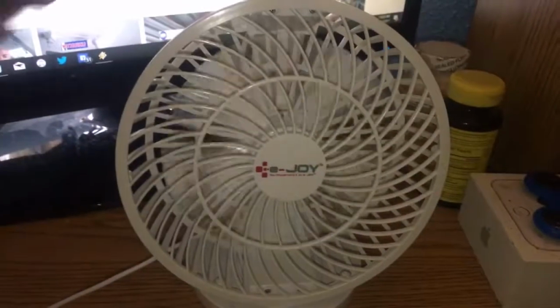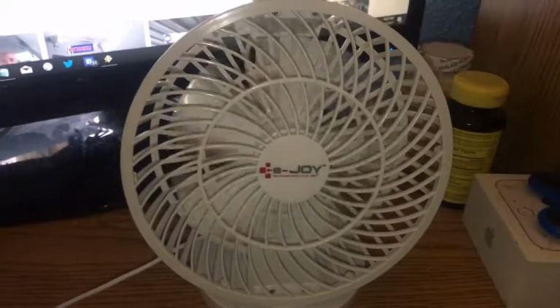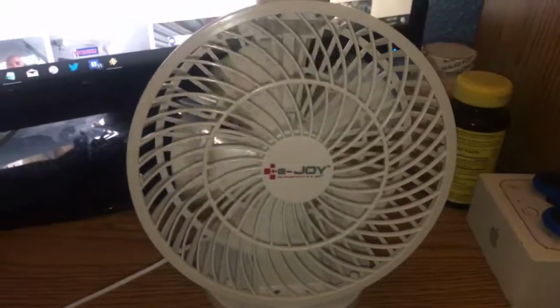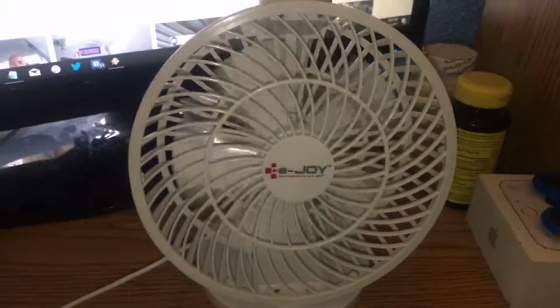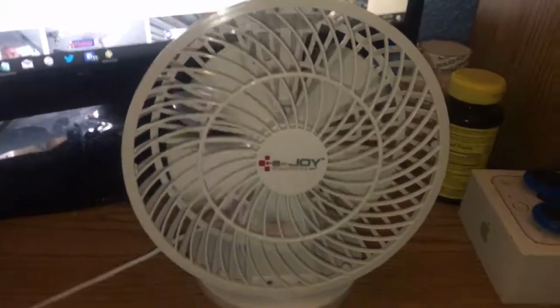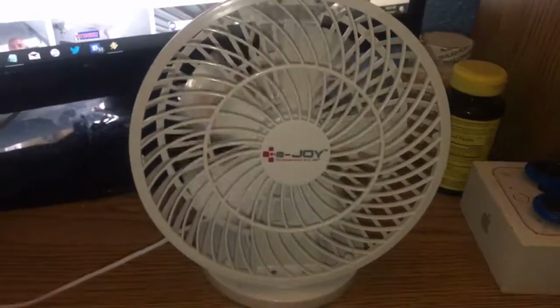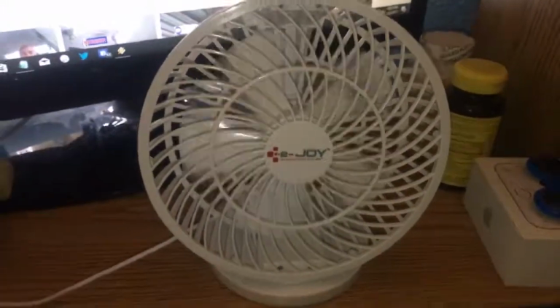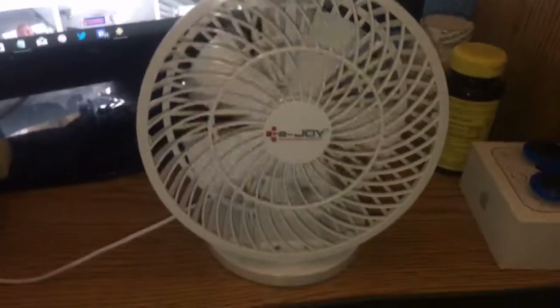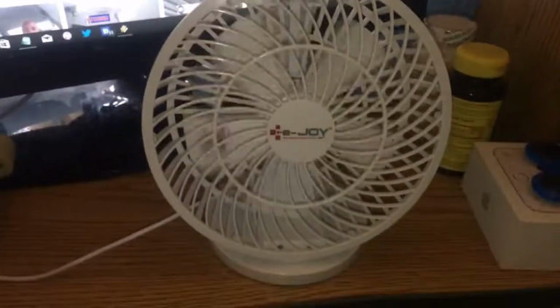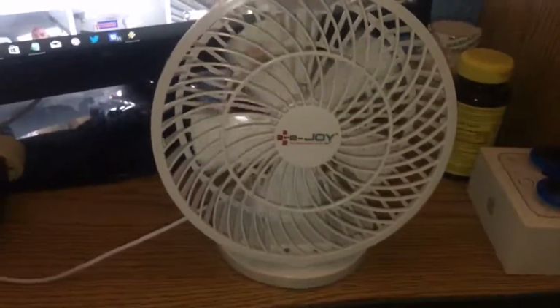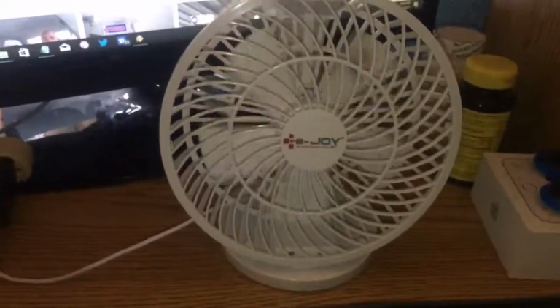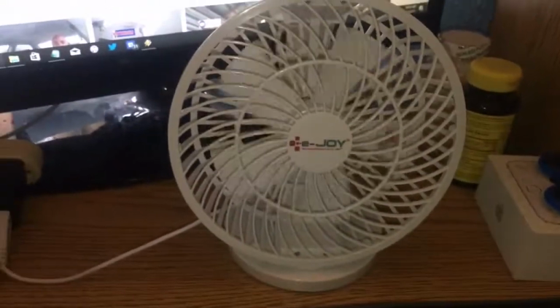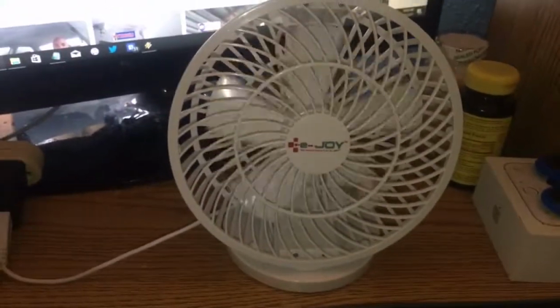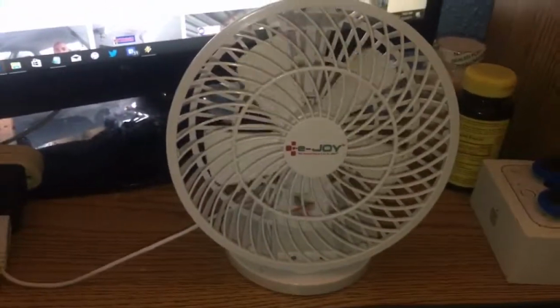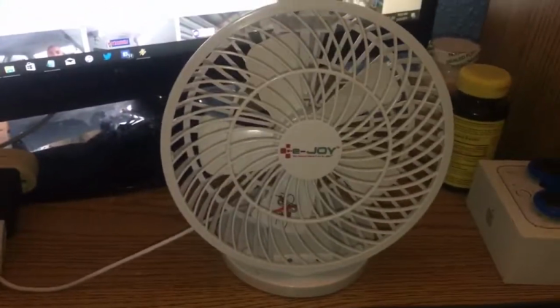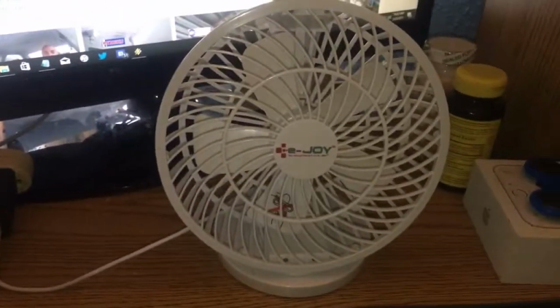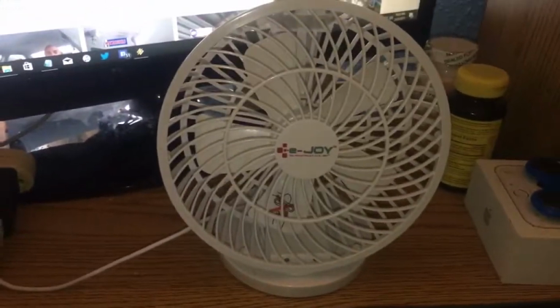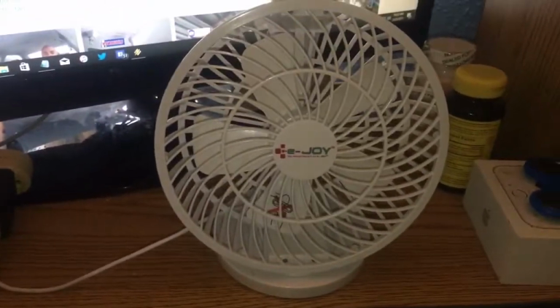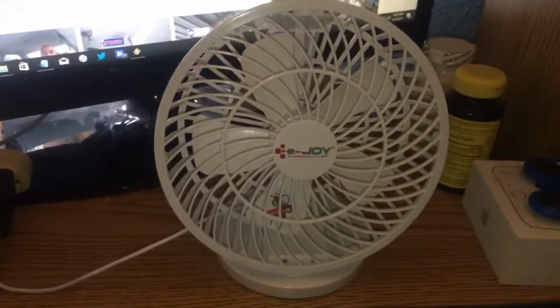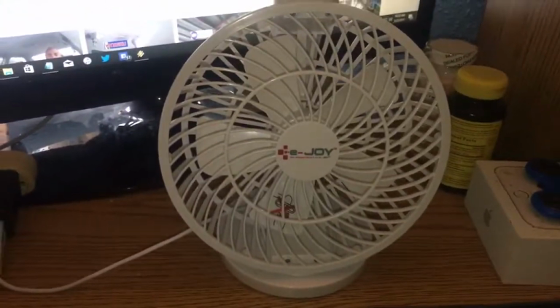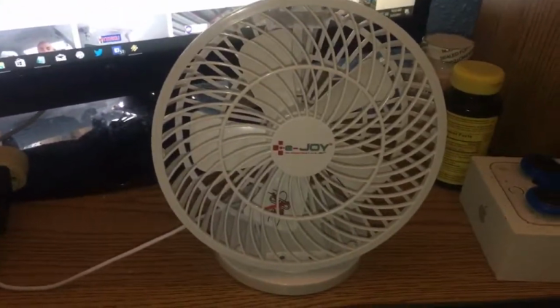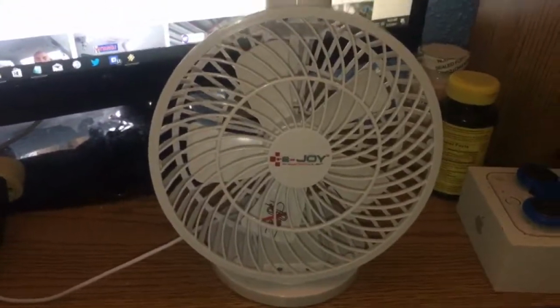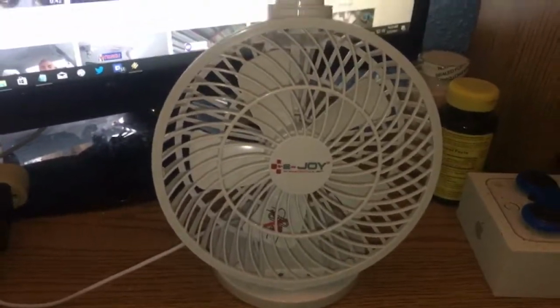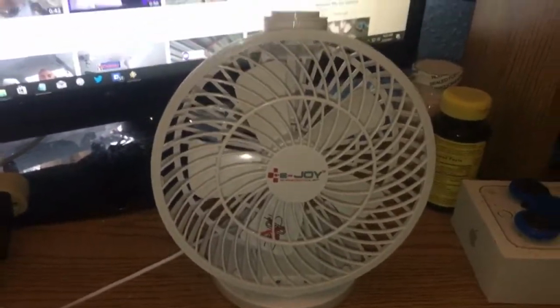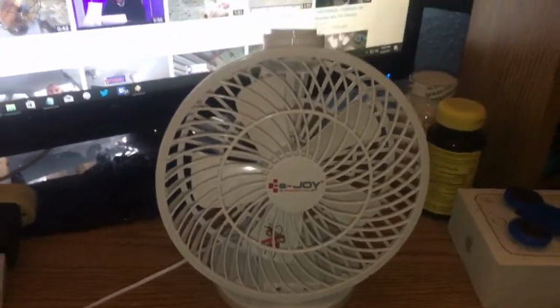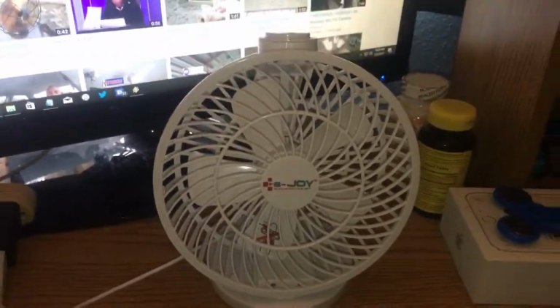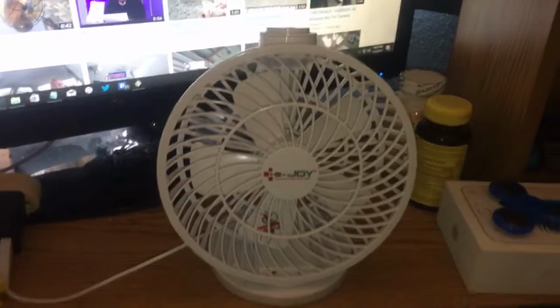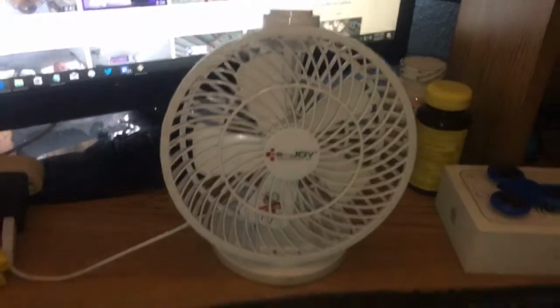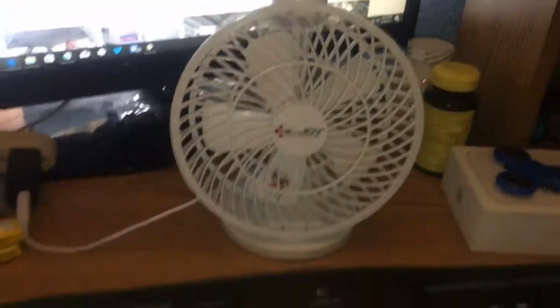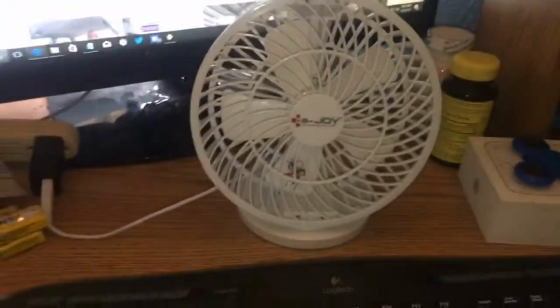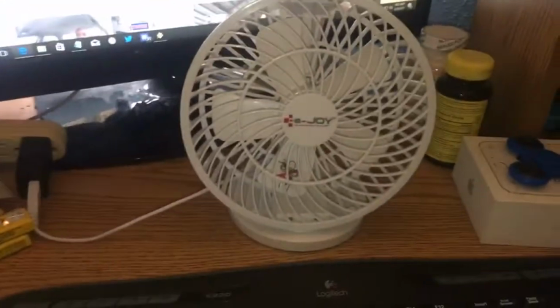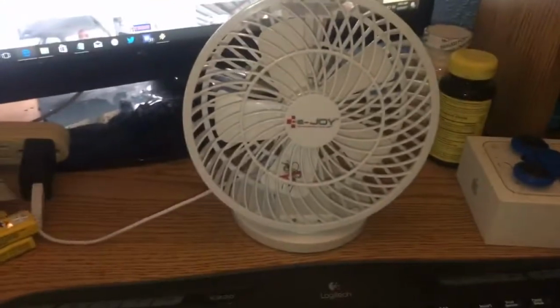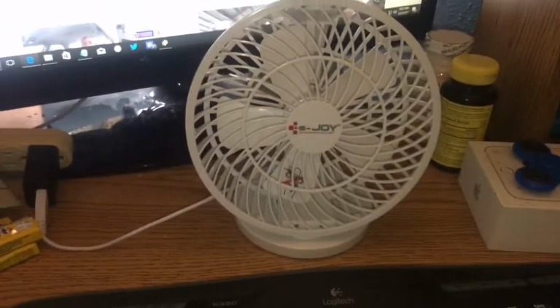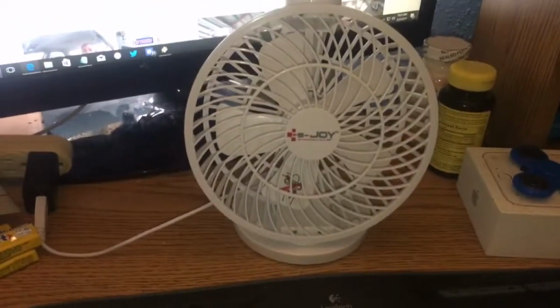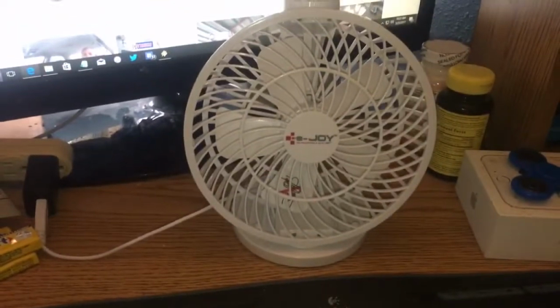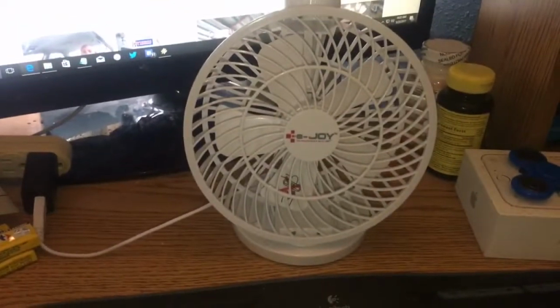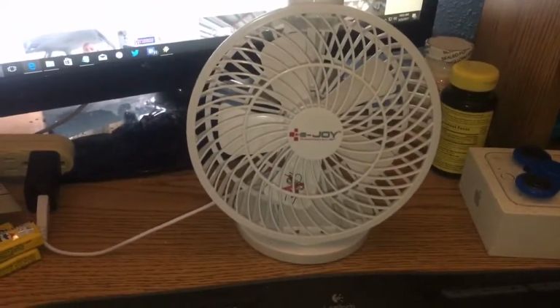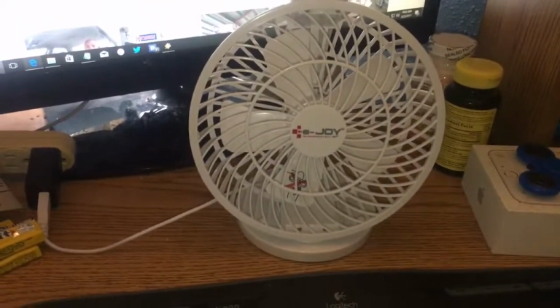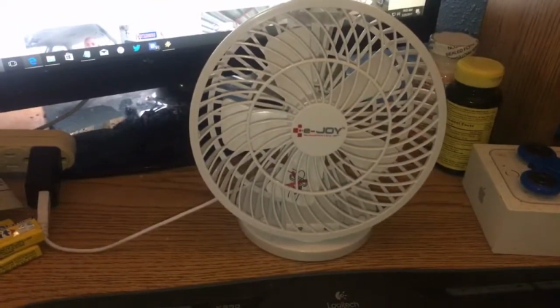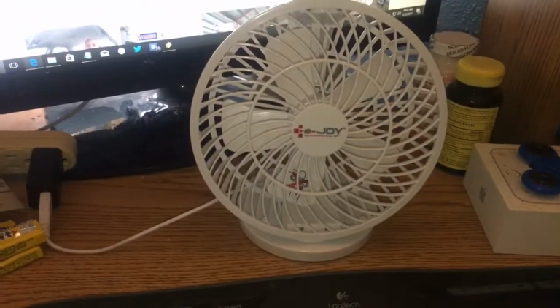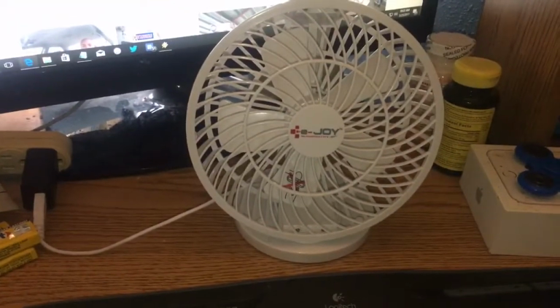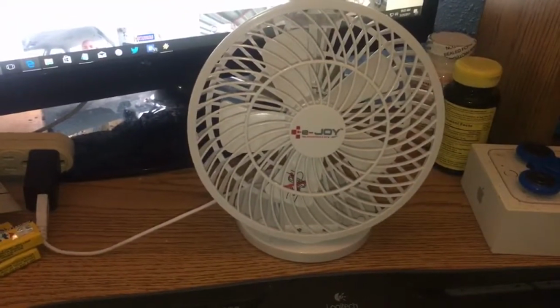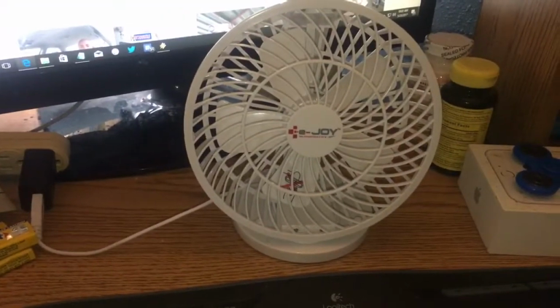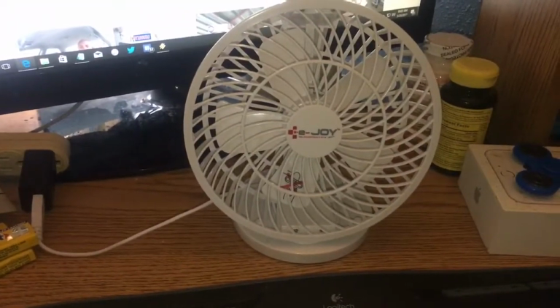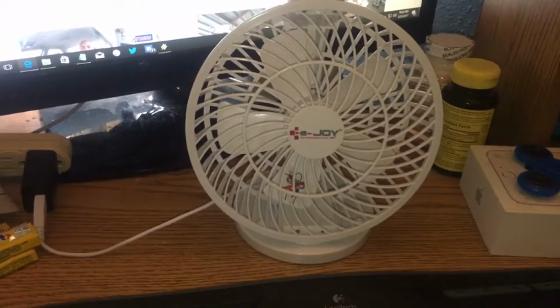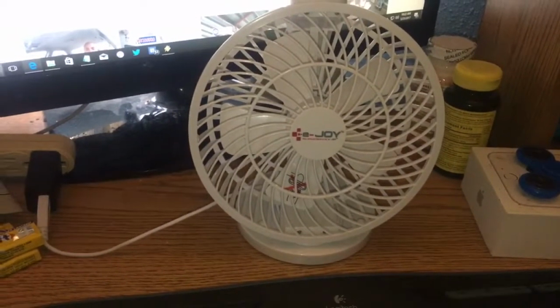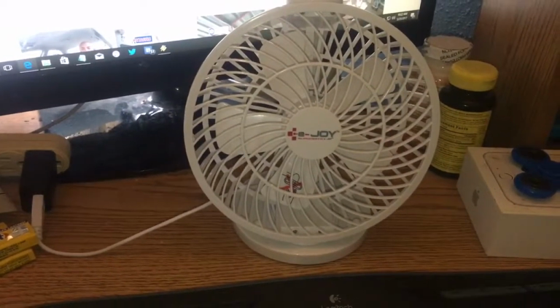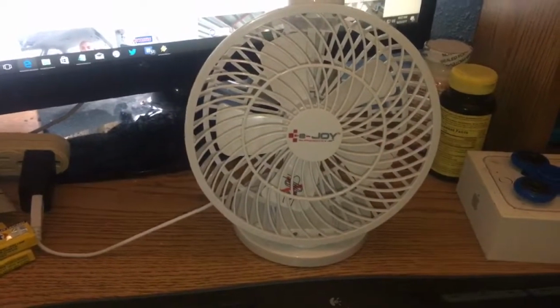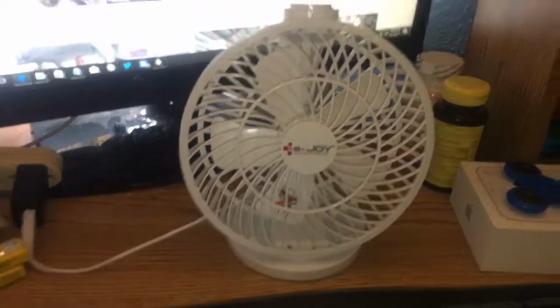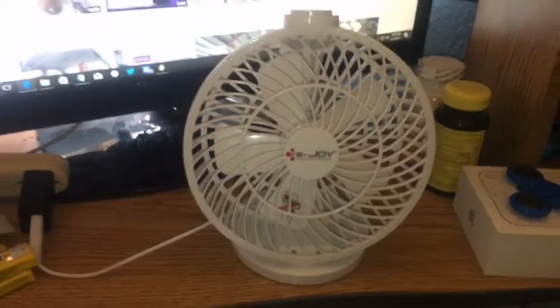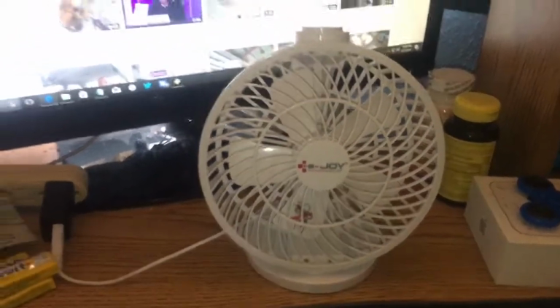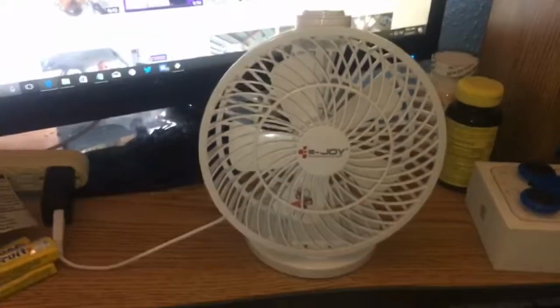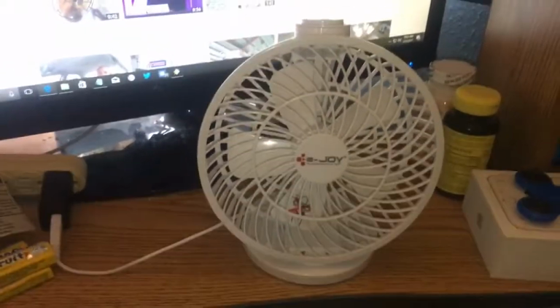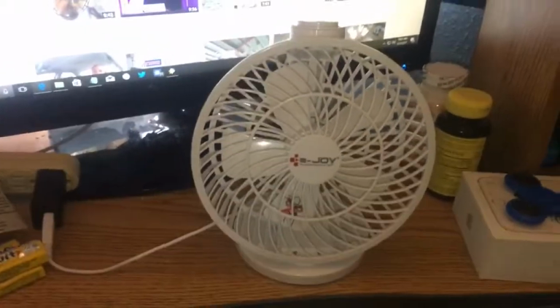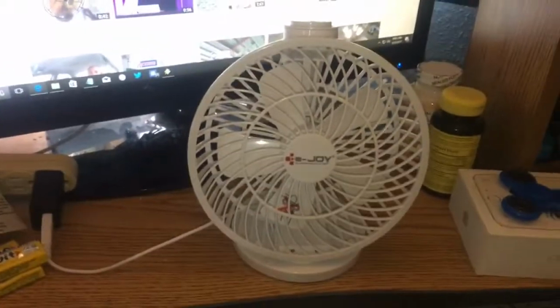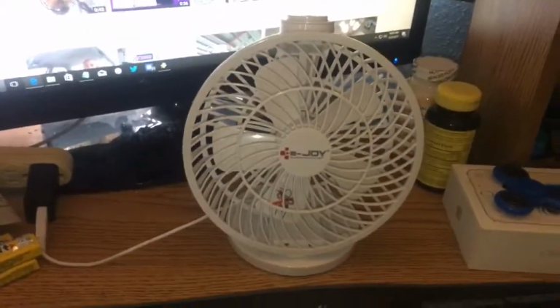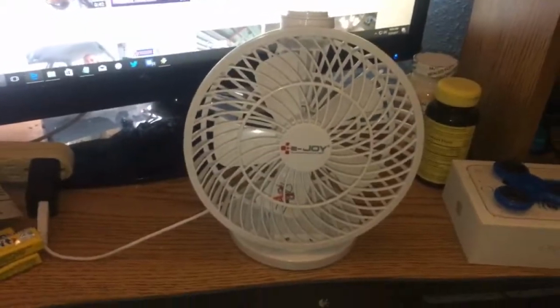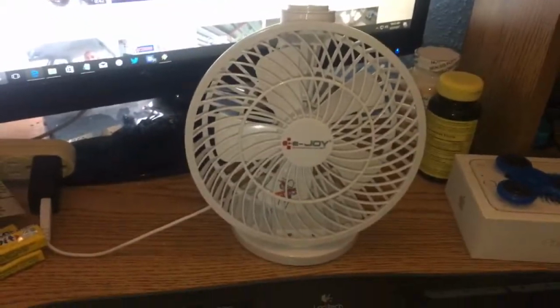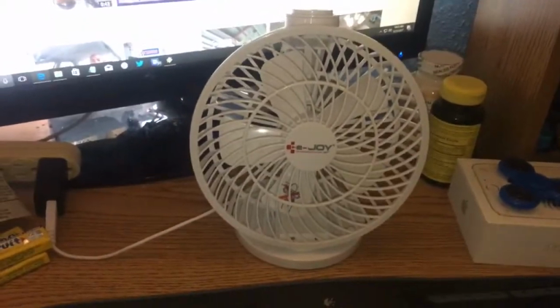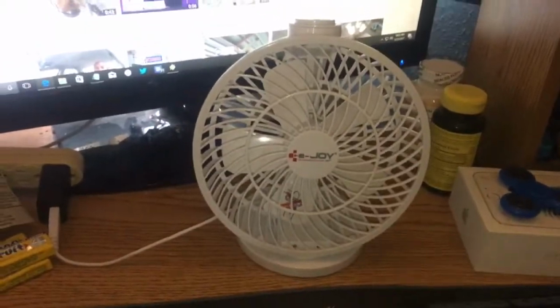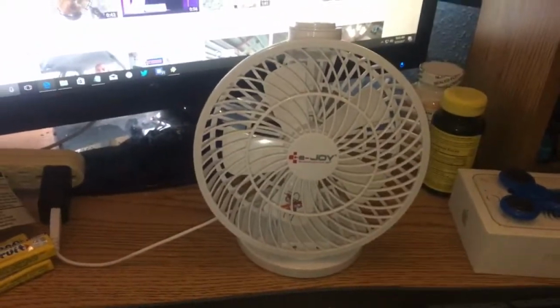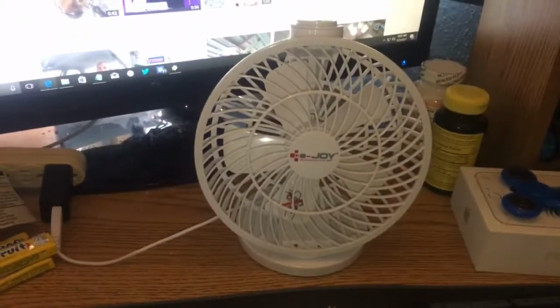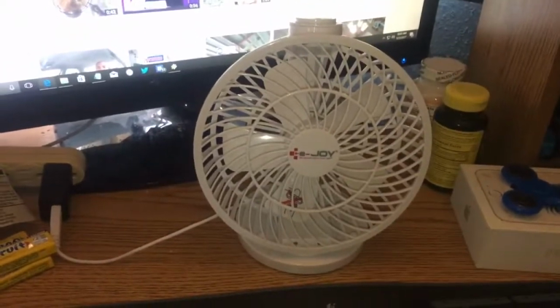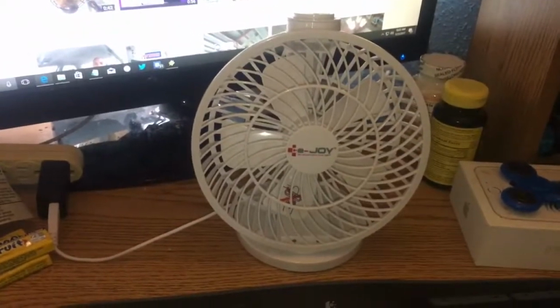Oh well, garbage USB fan. Thanks for watching. Hope you enjoyed. God bless you.